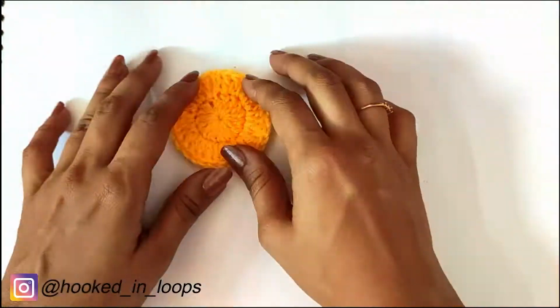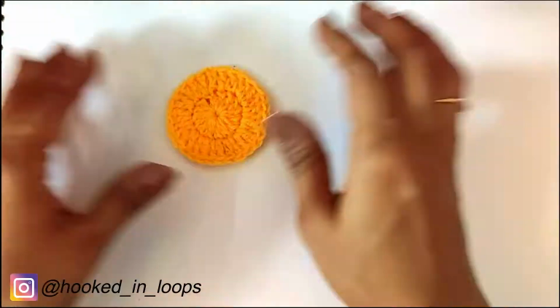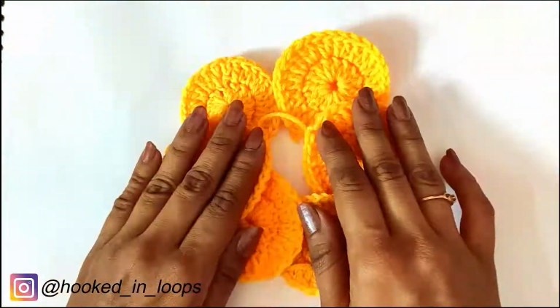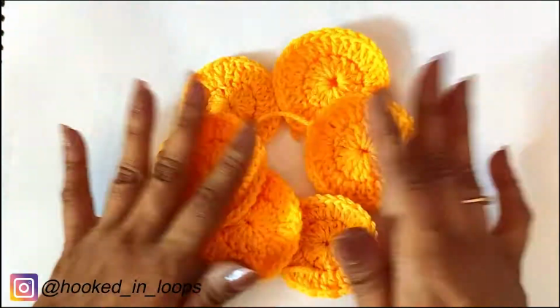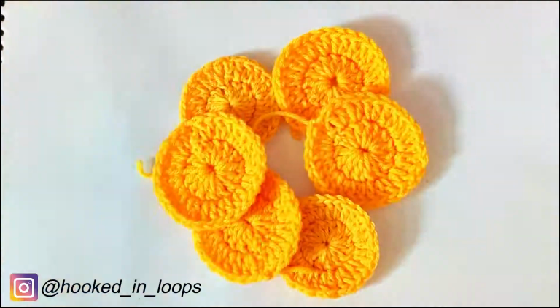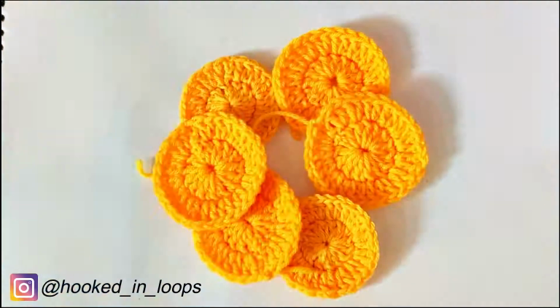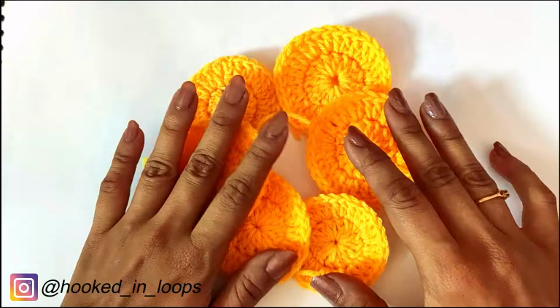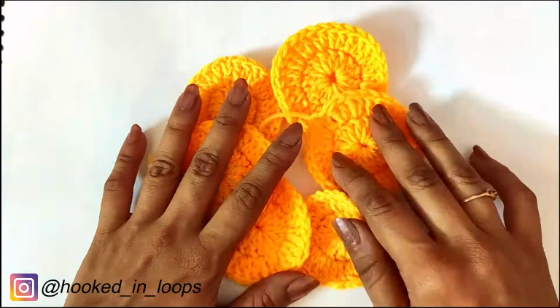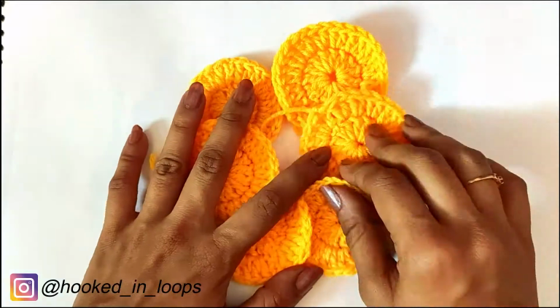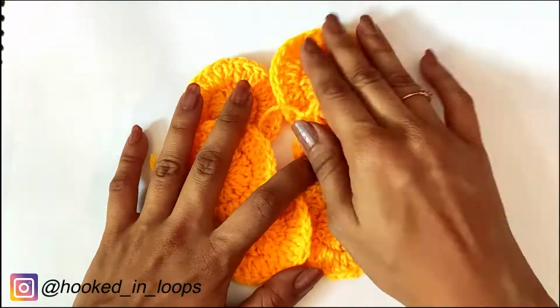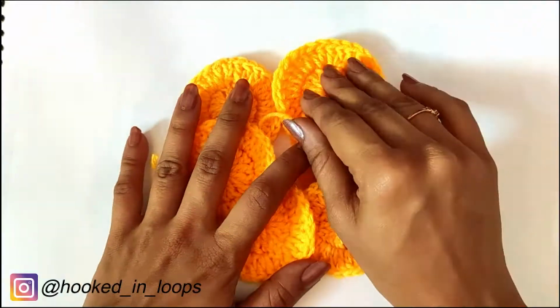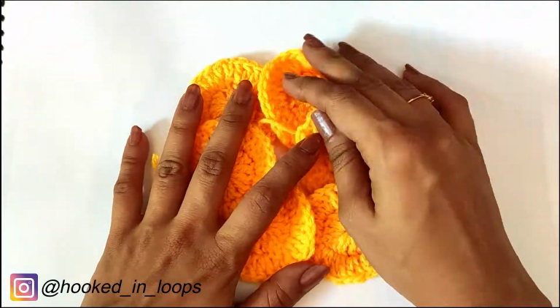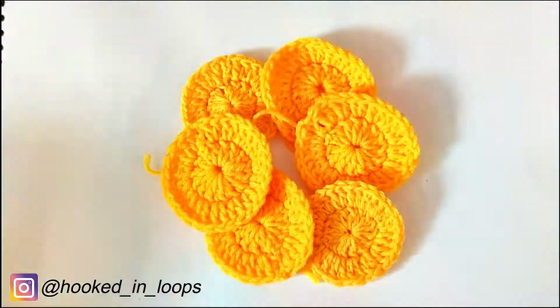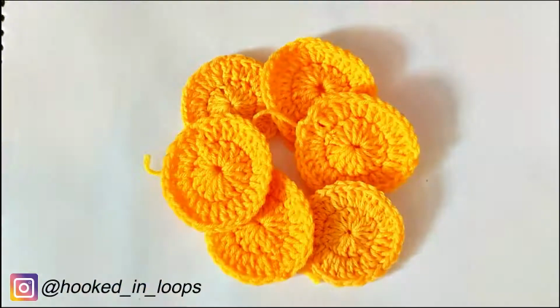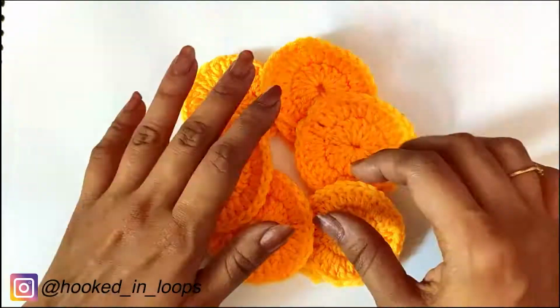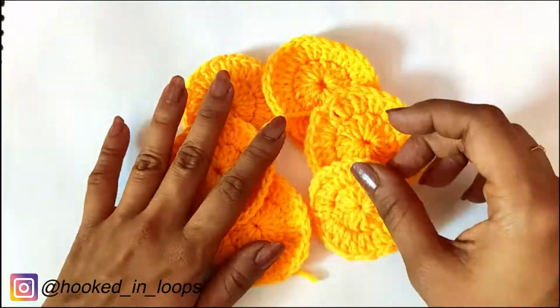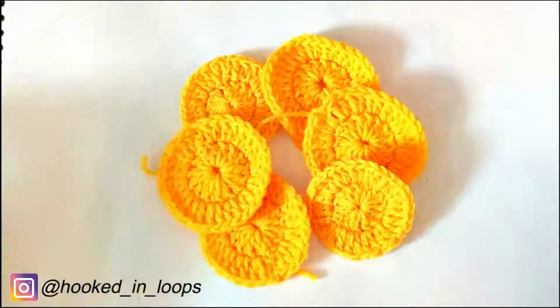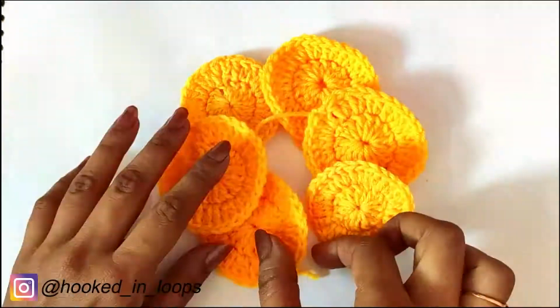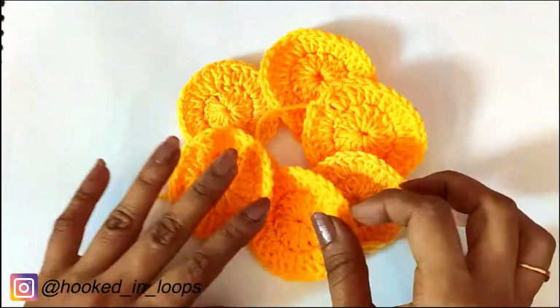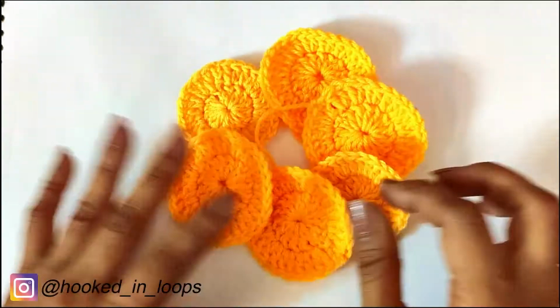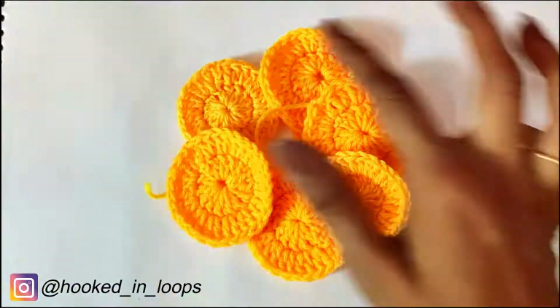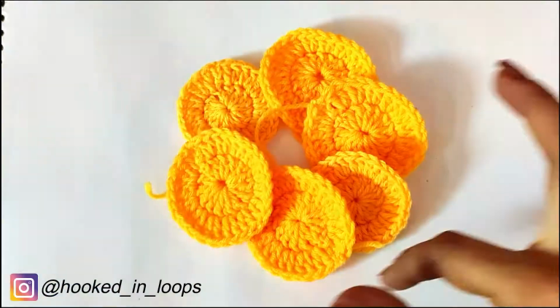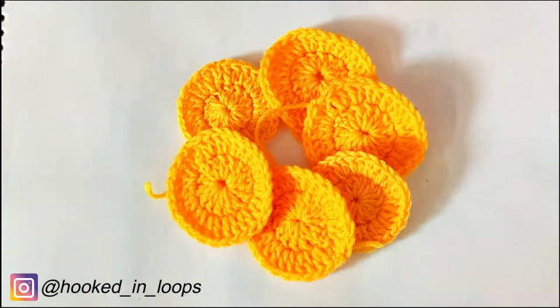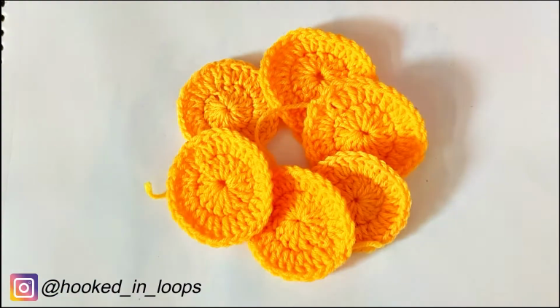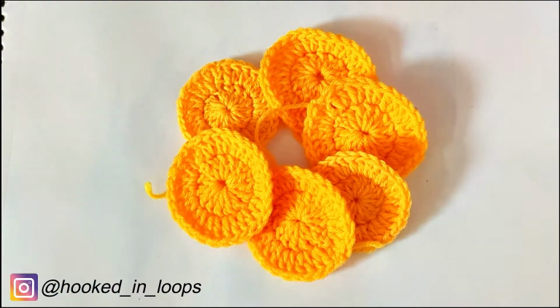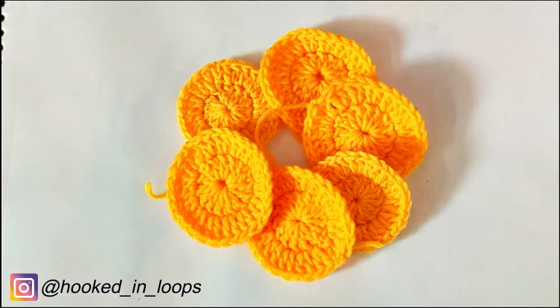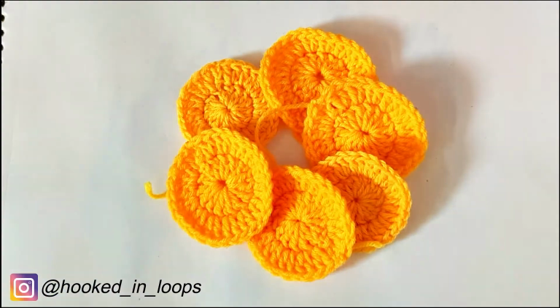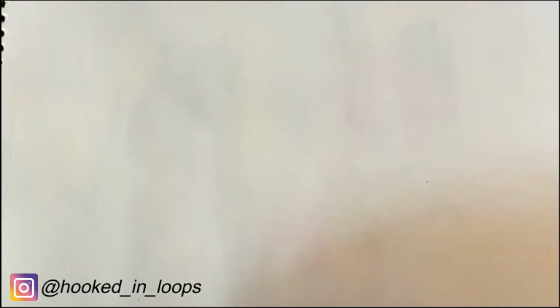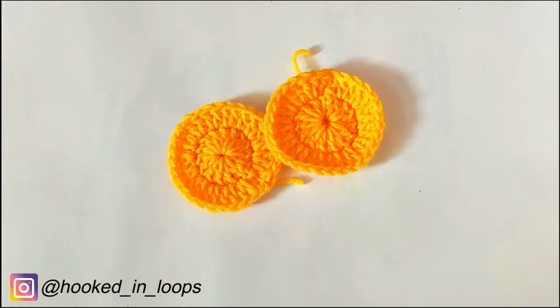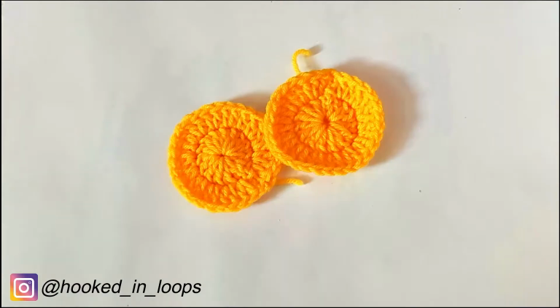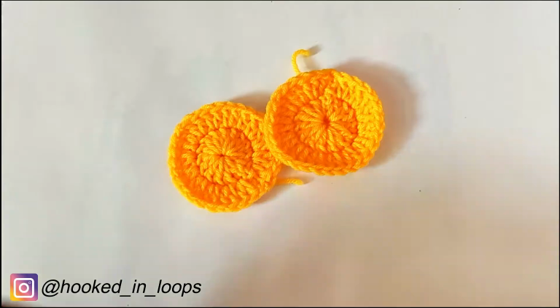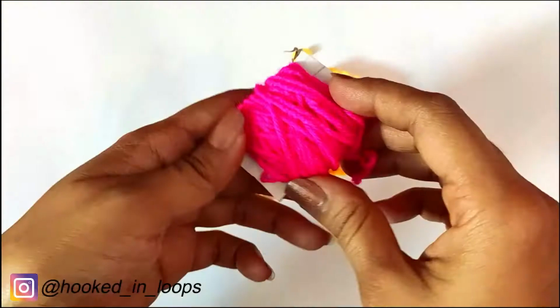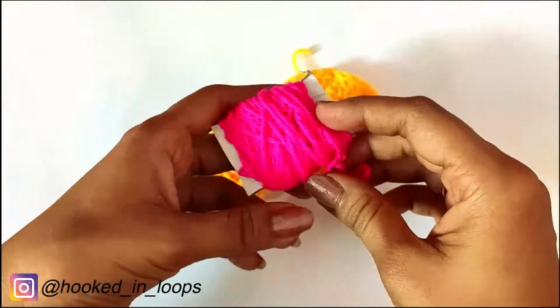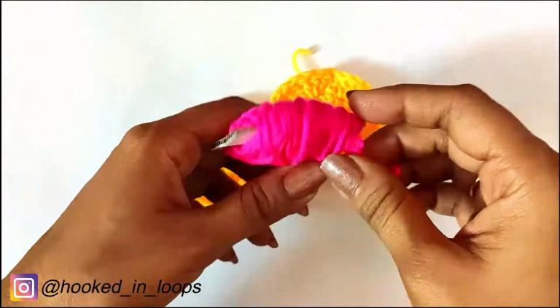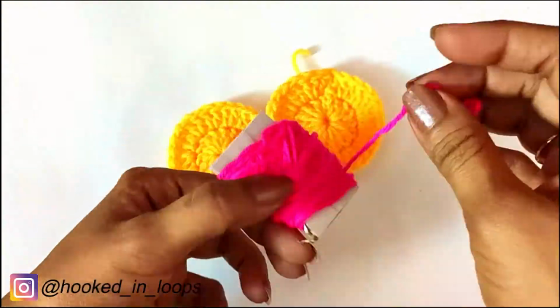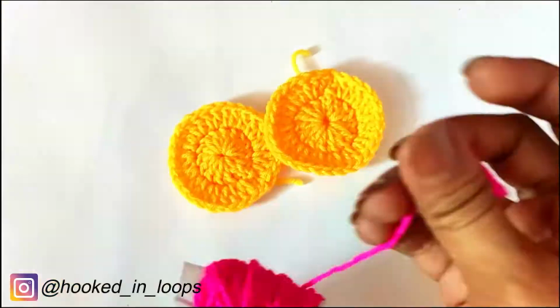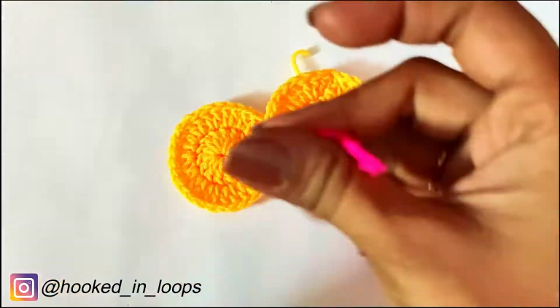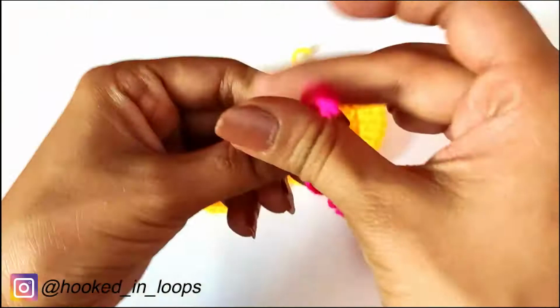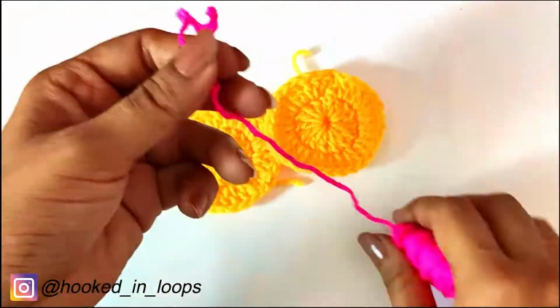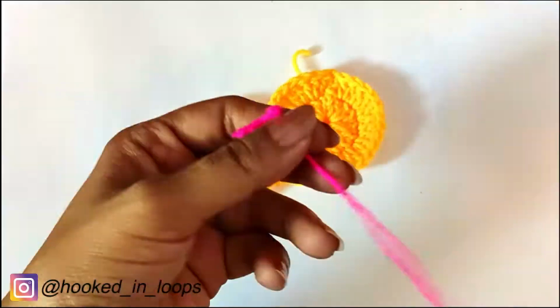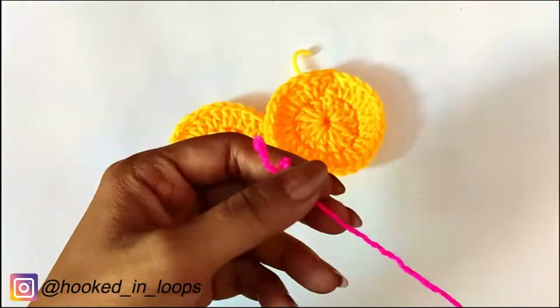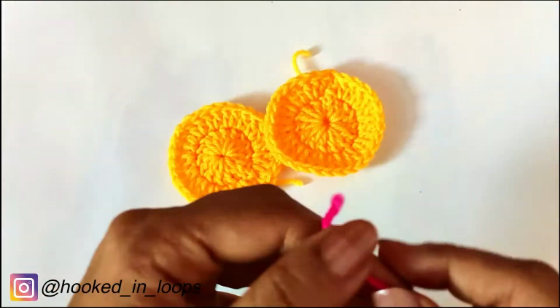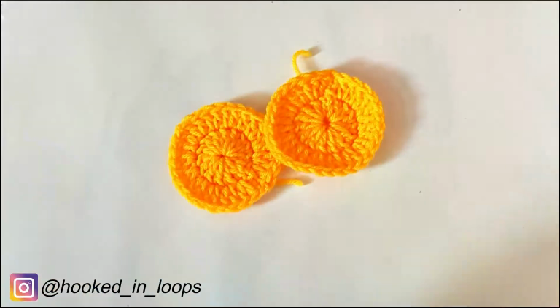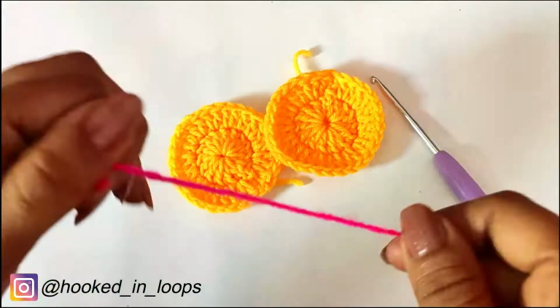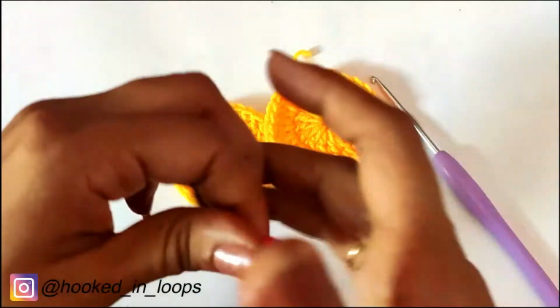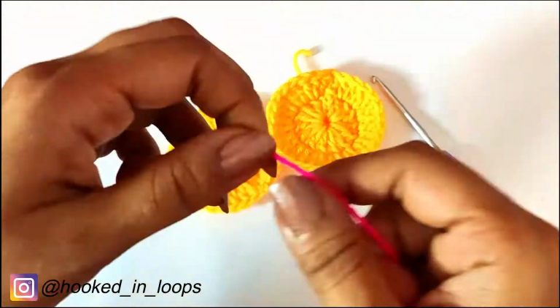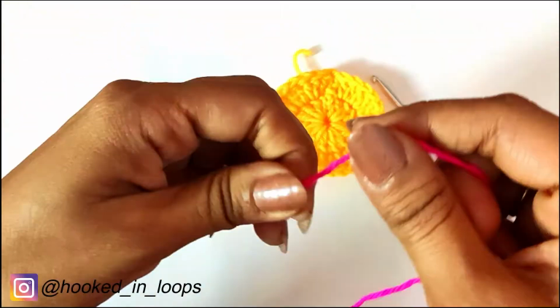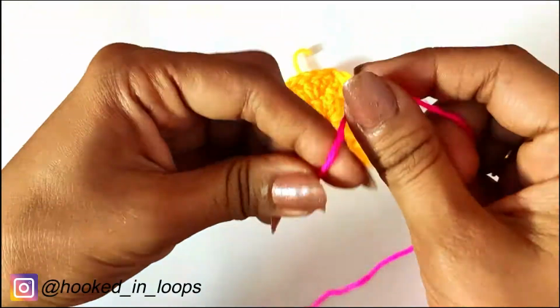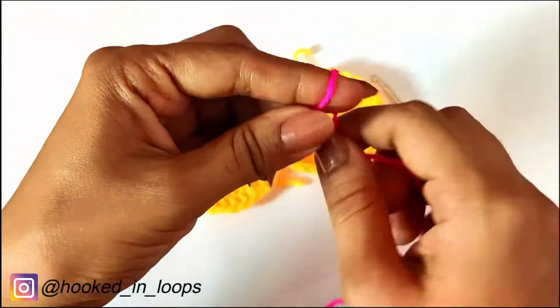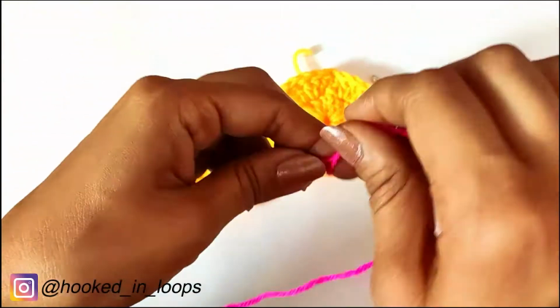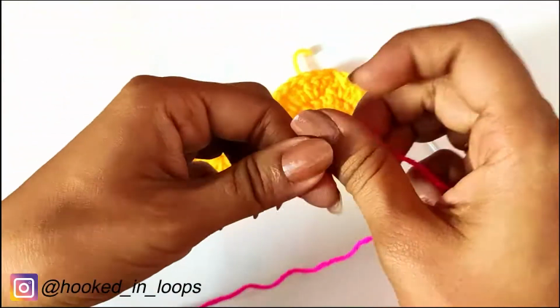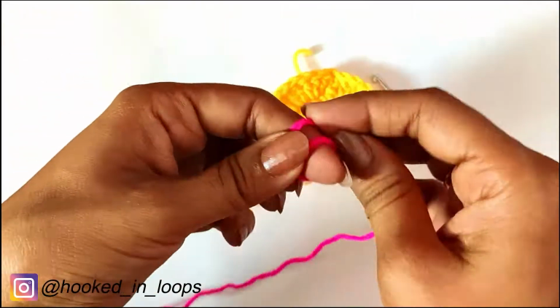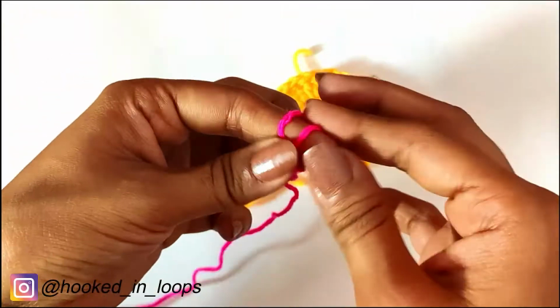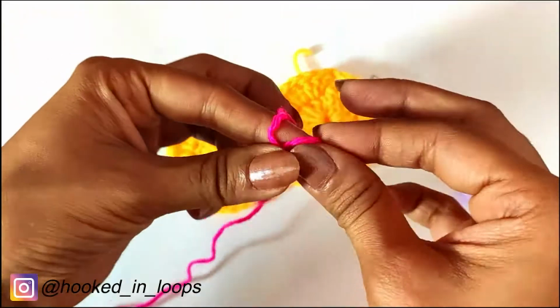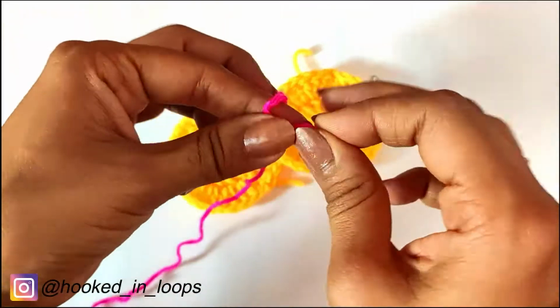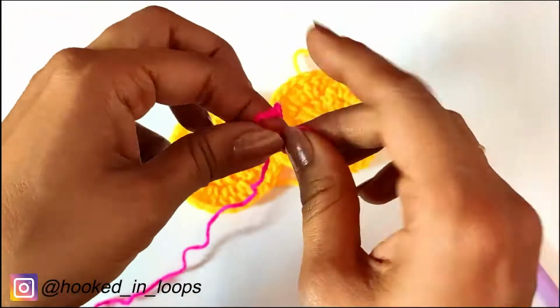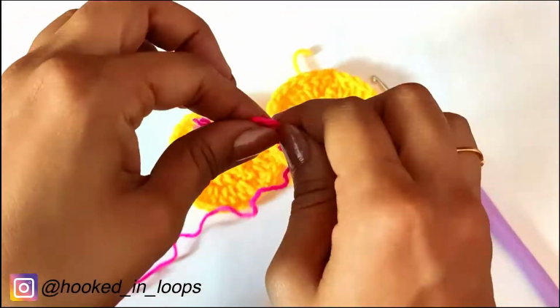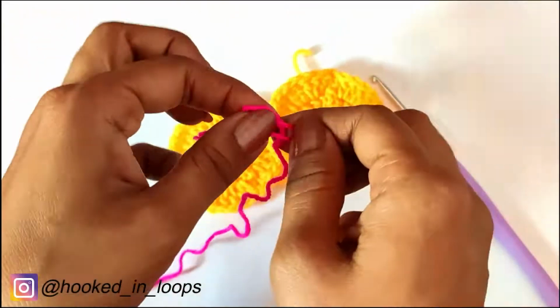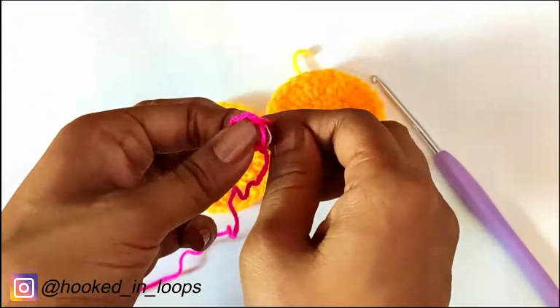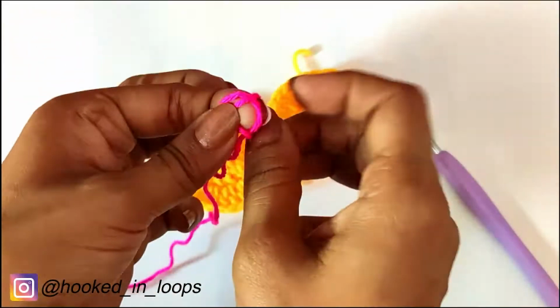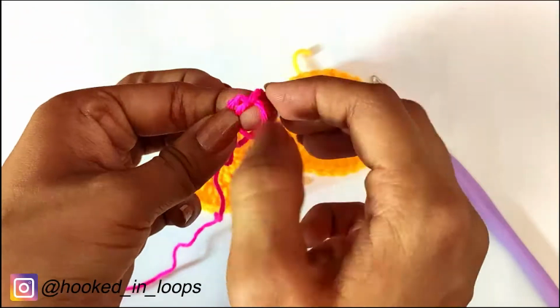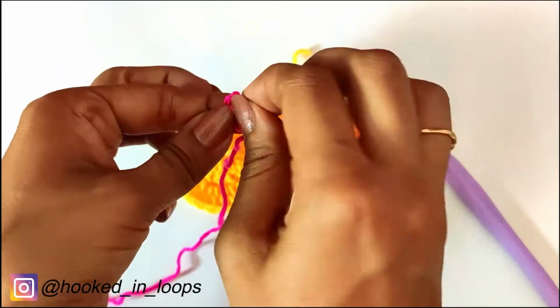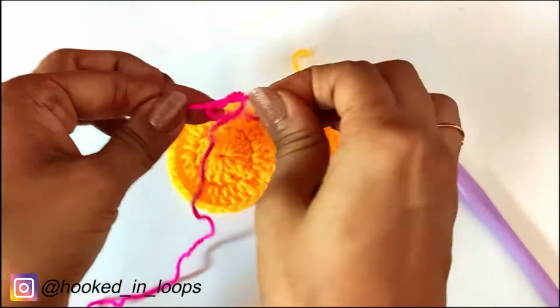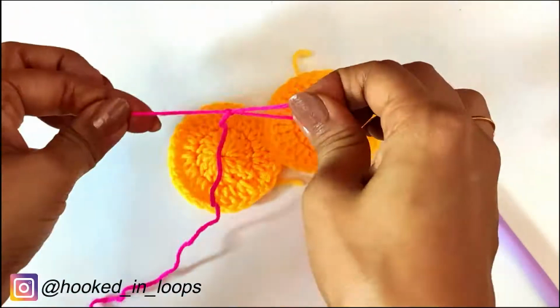Our first circle is ready. In this manner we will be making a total of six circles. All six circles are now ready.